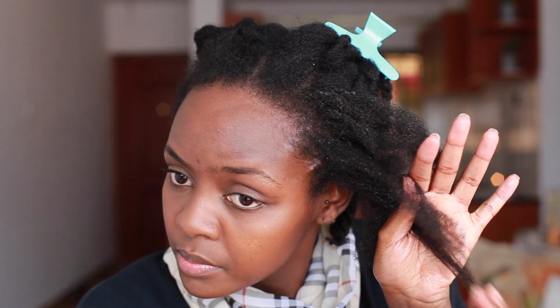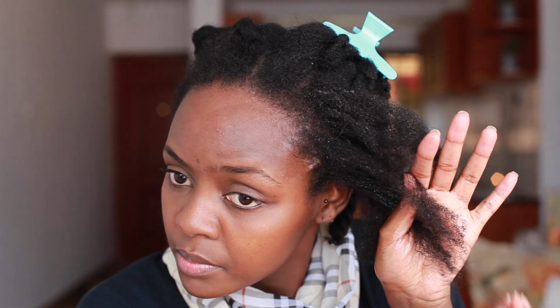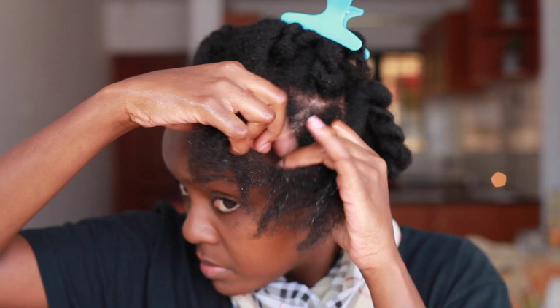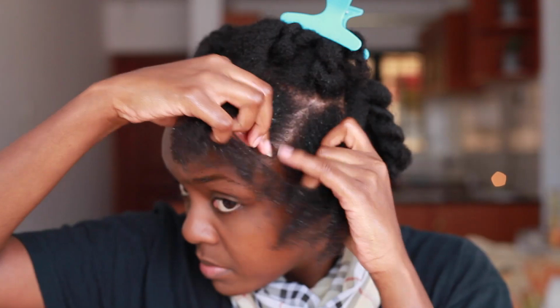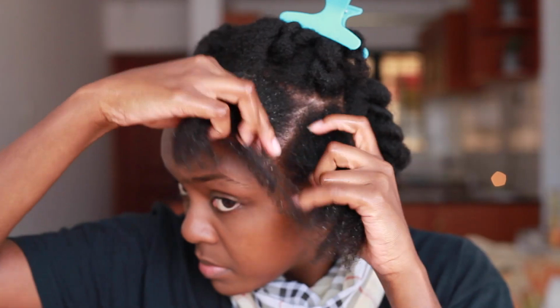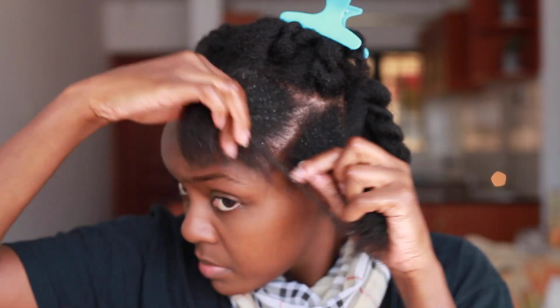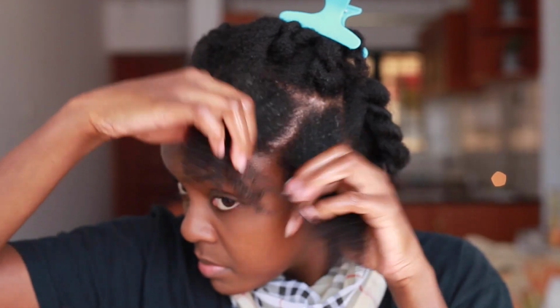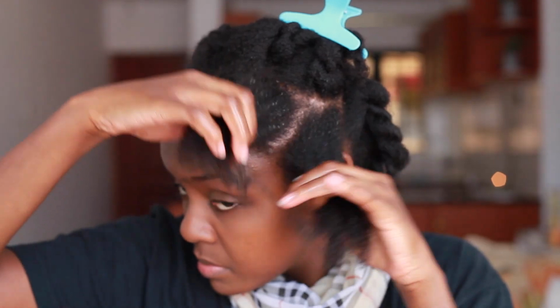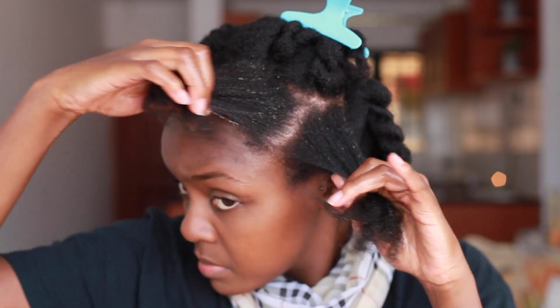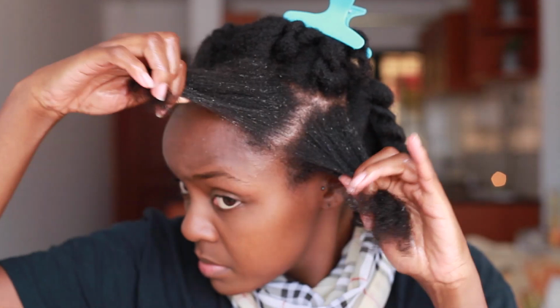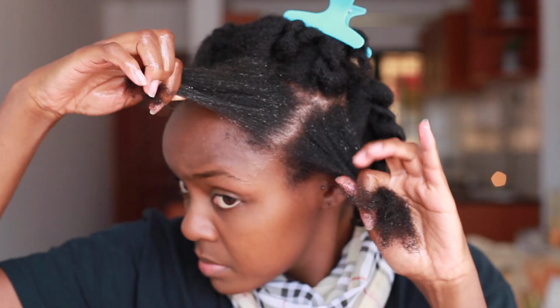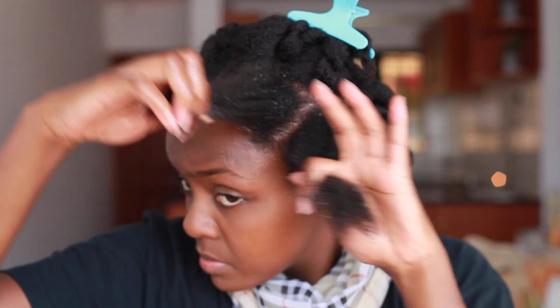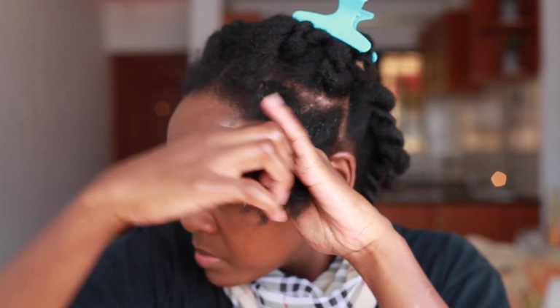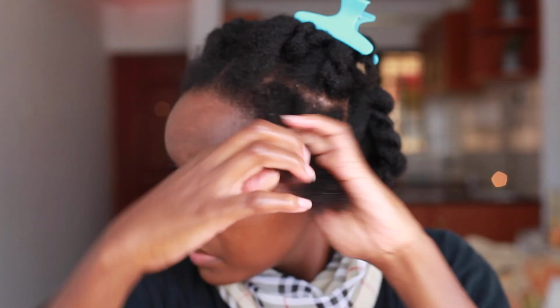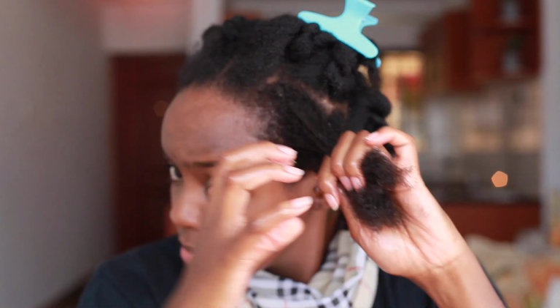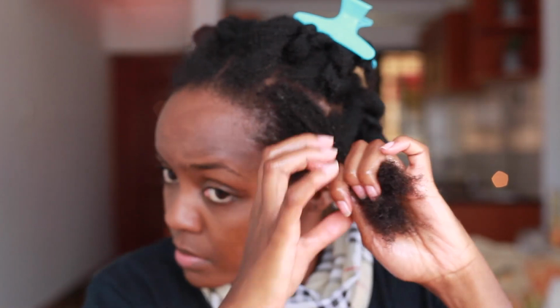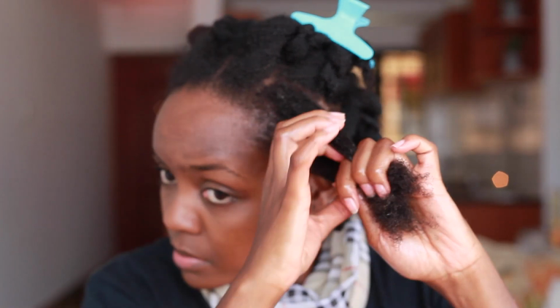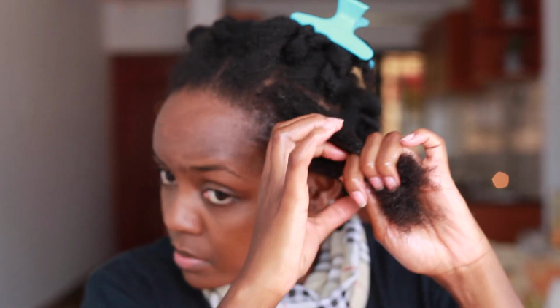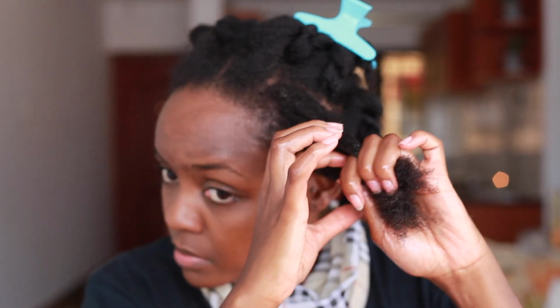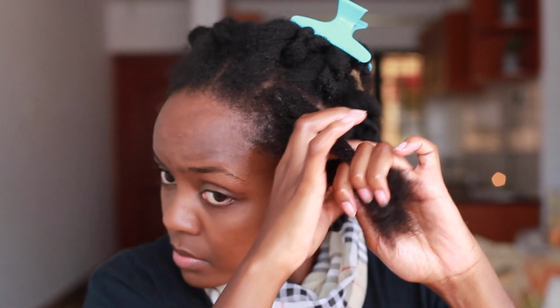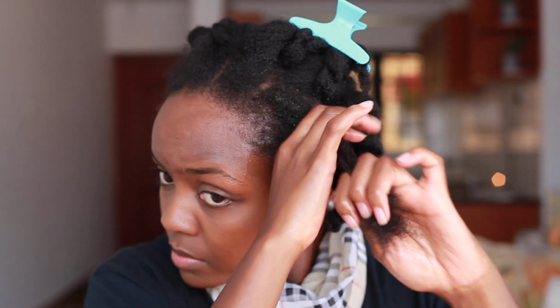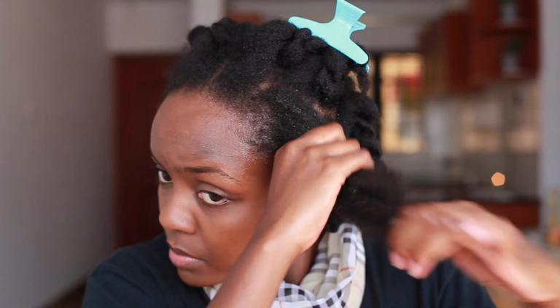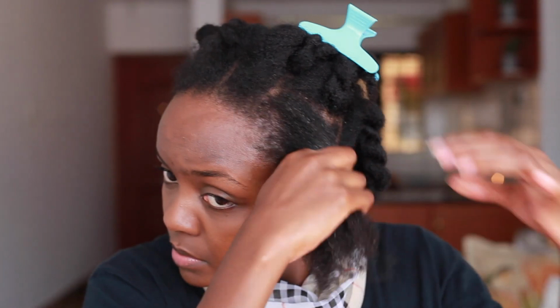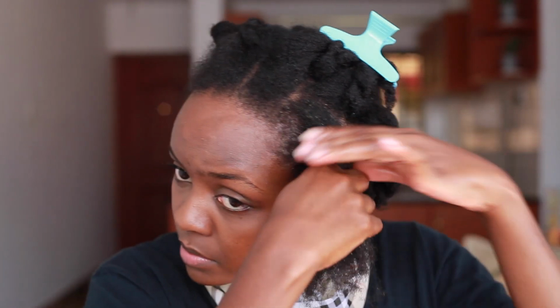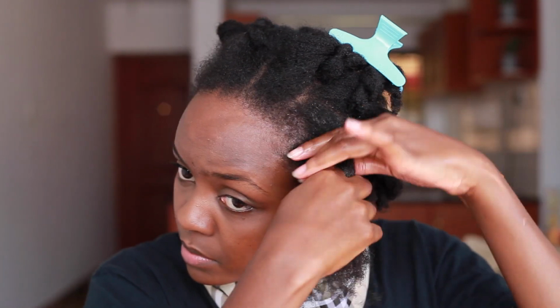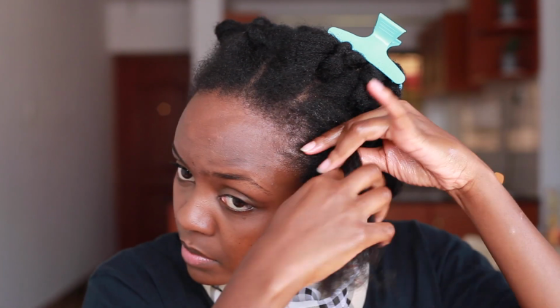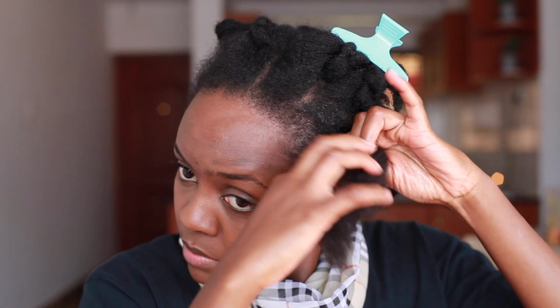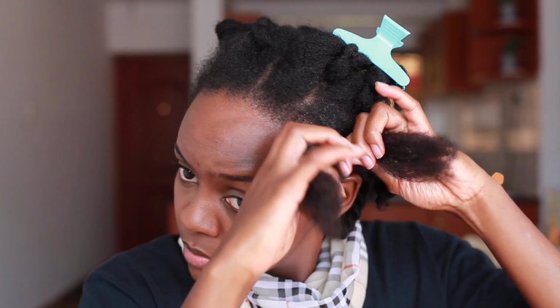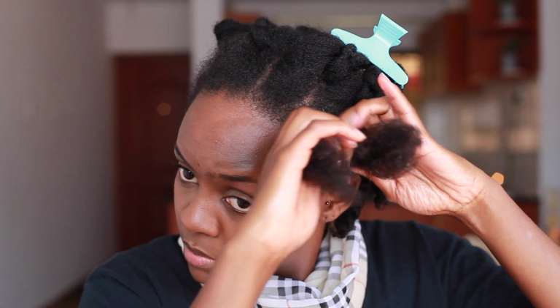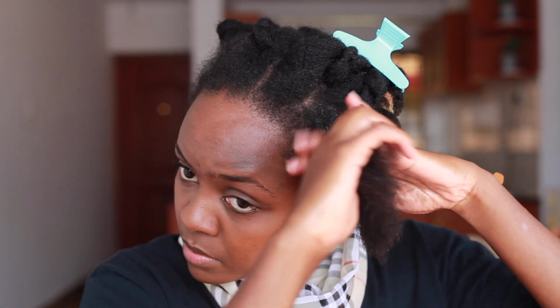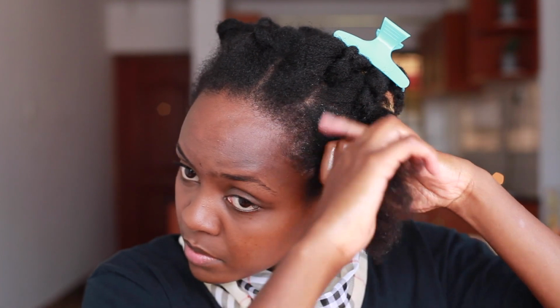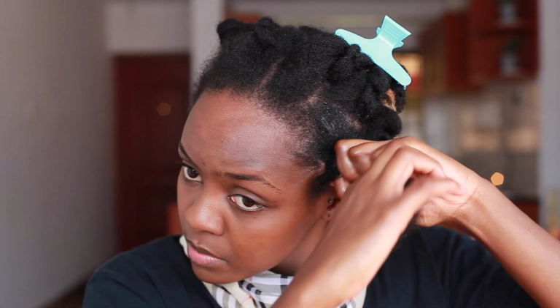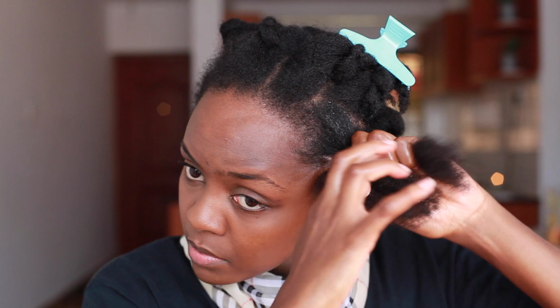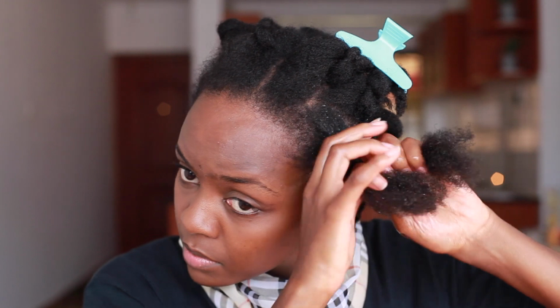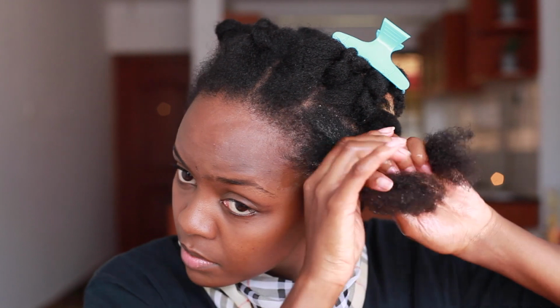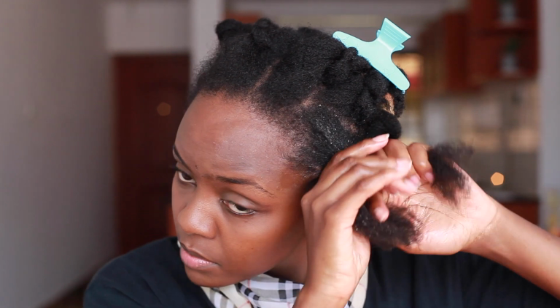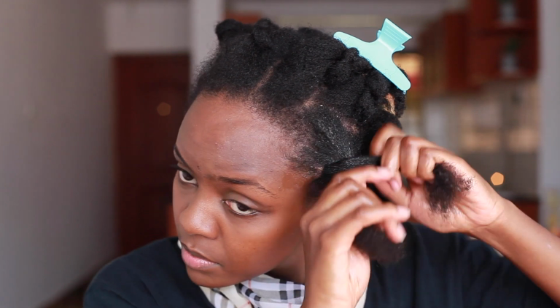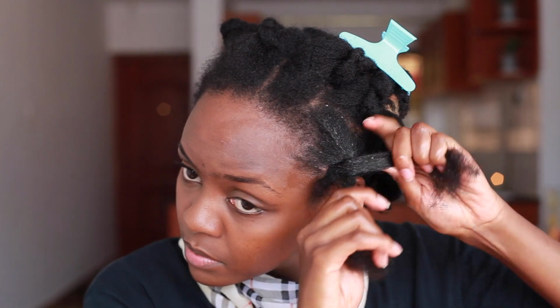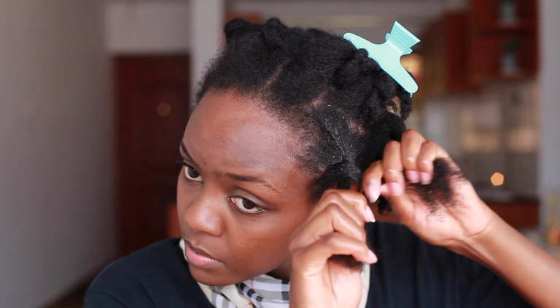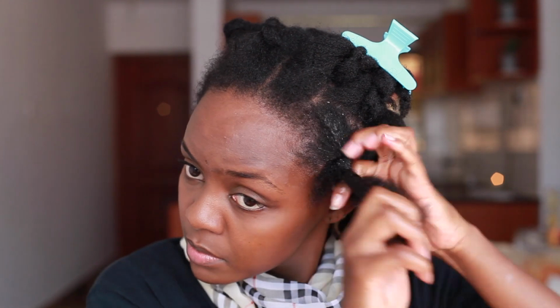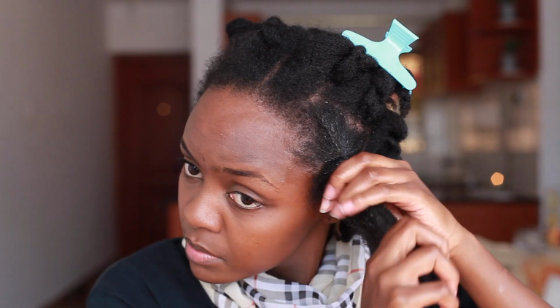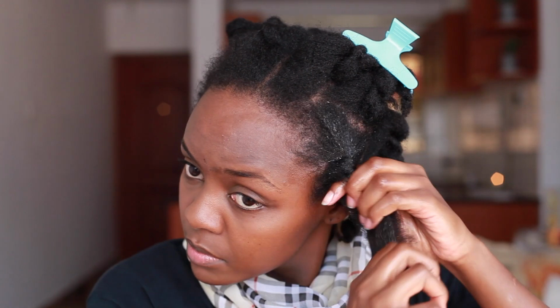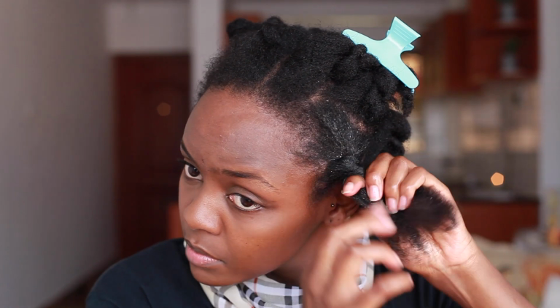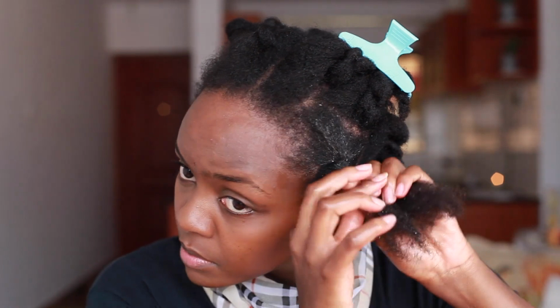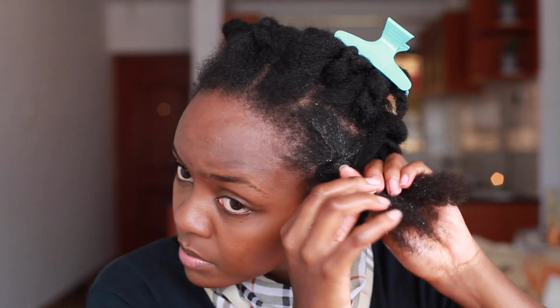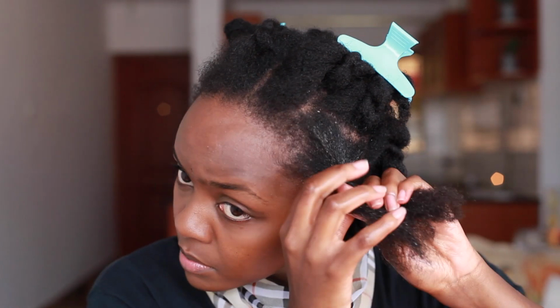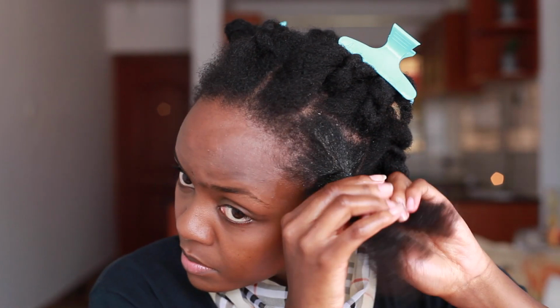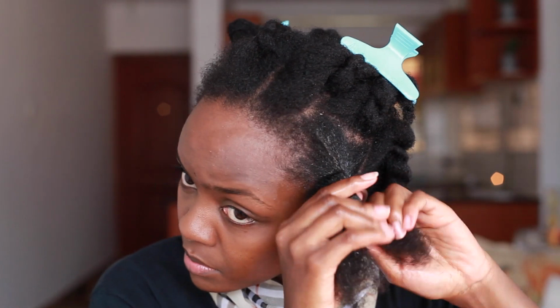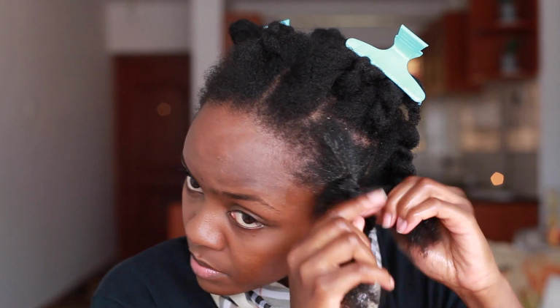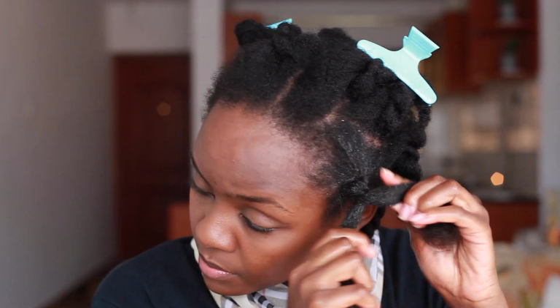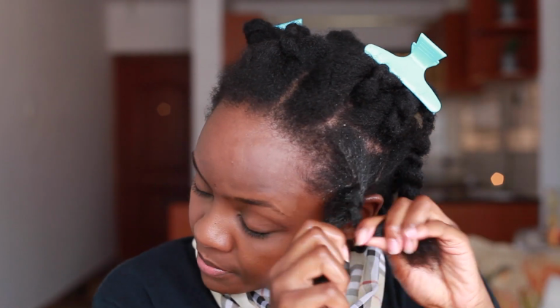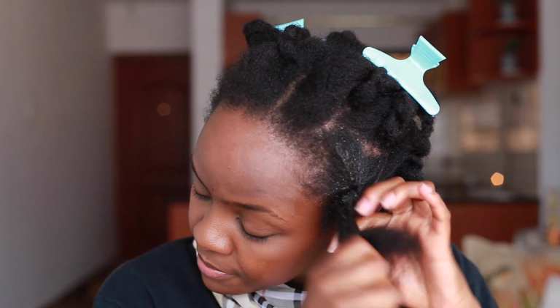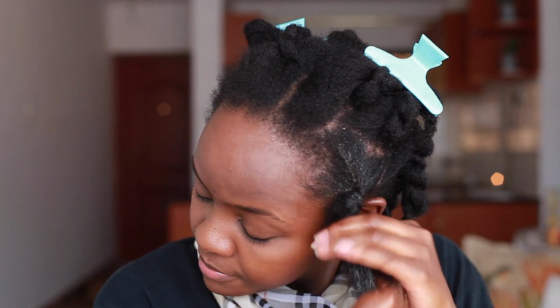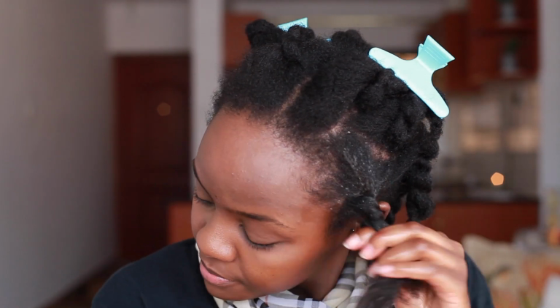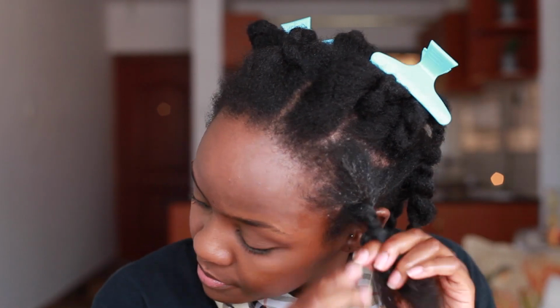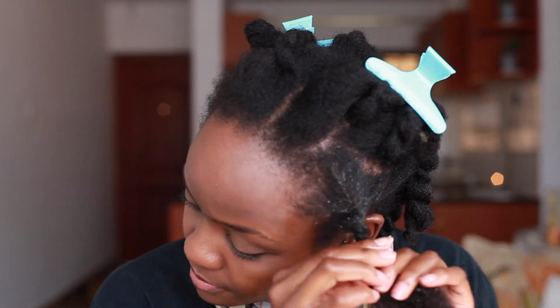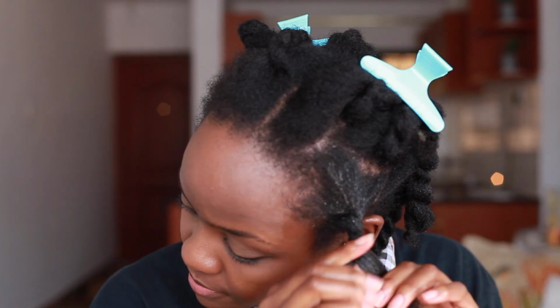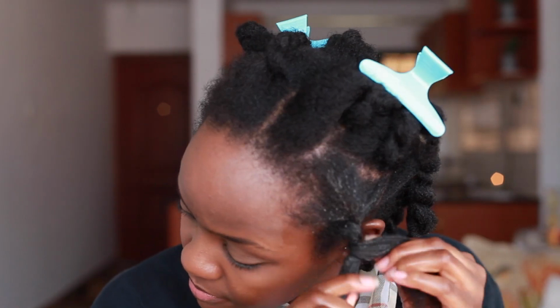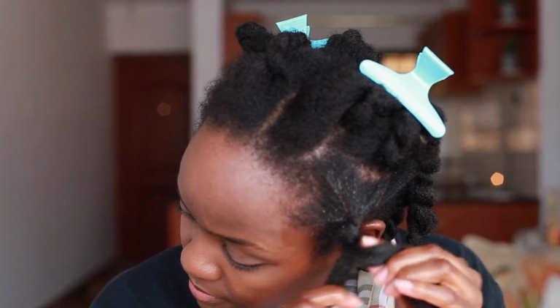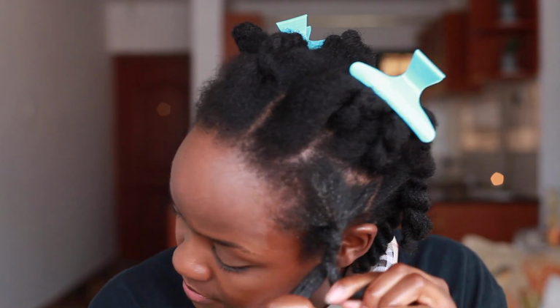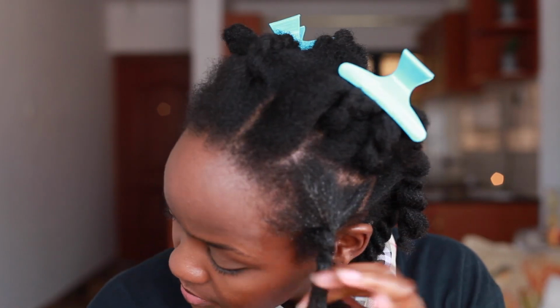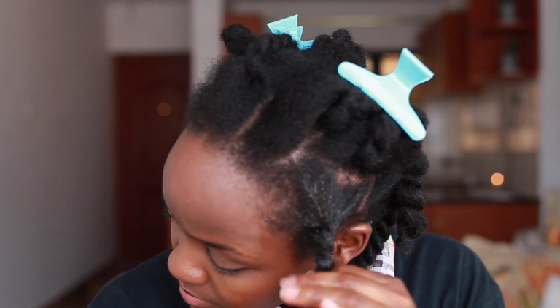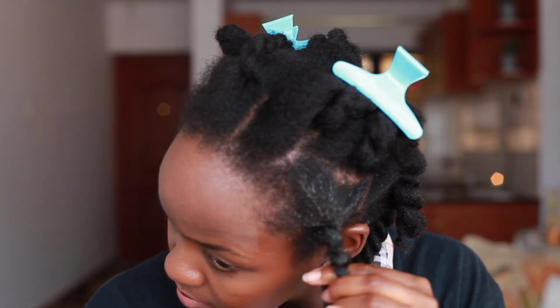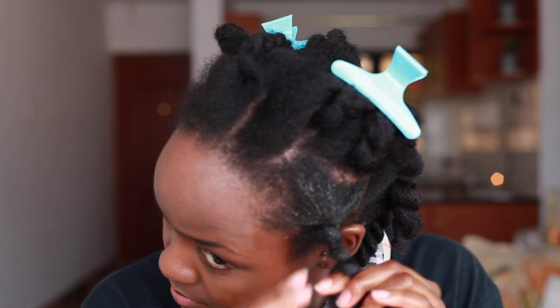Once I'm done with that section, I'll just do a two-strand twist and then proceed to the rest of the hair.